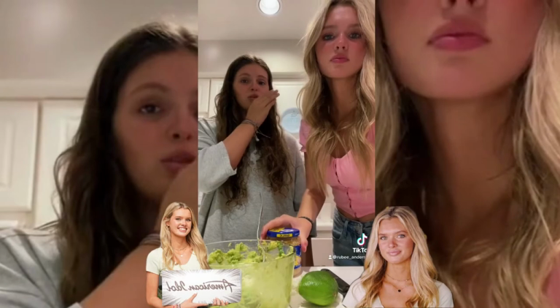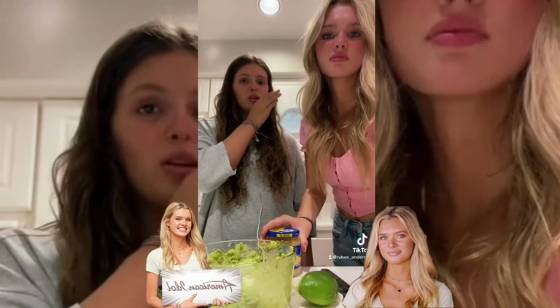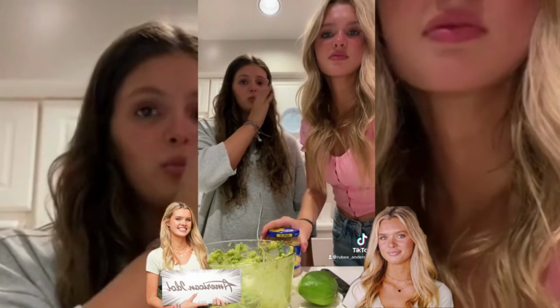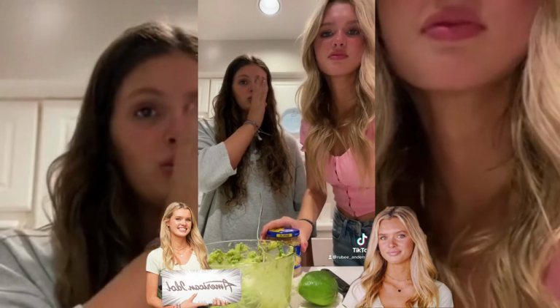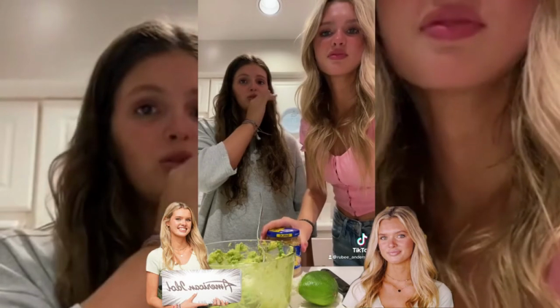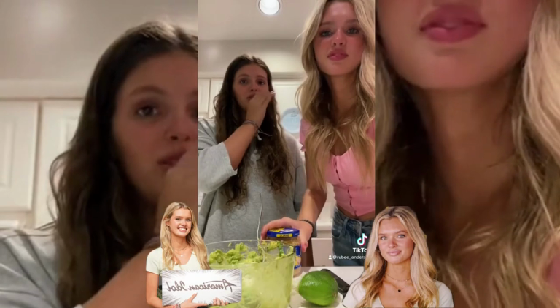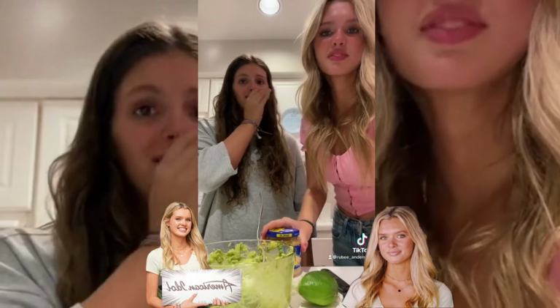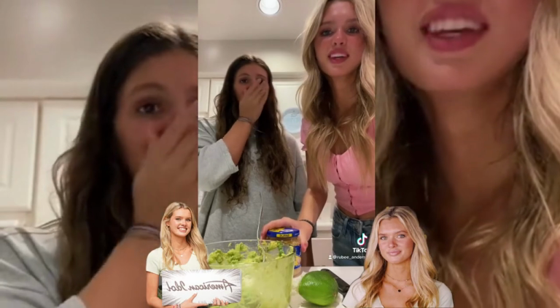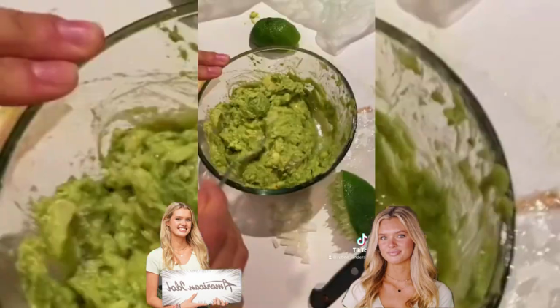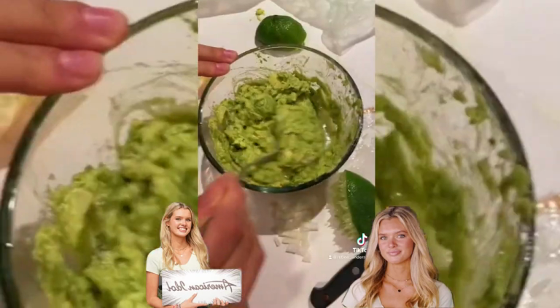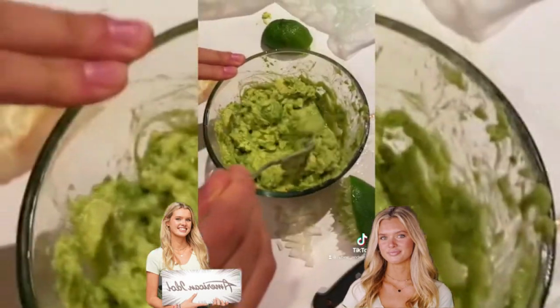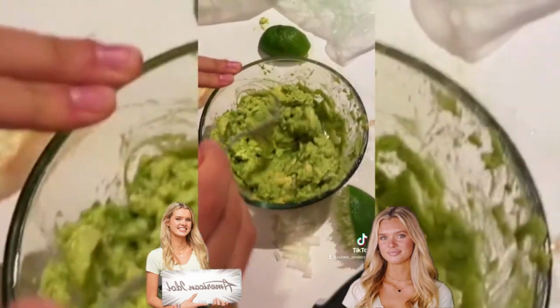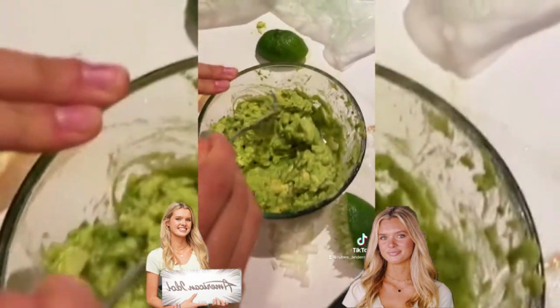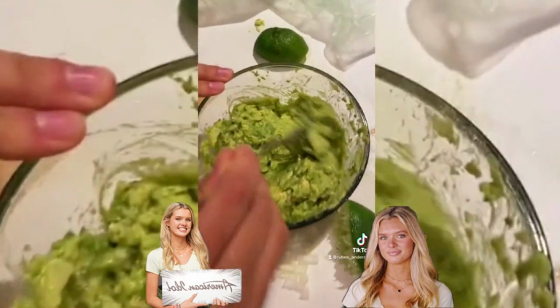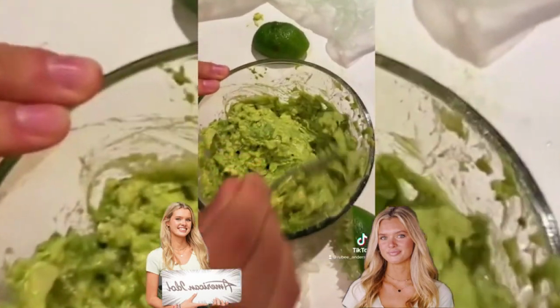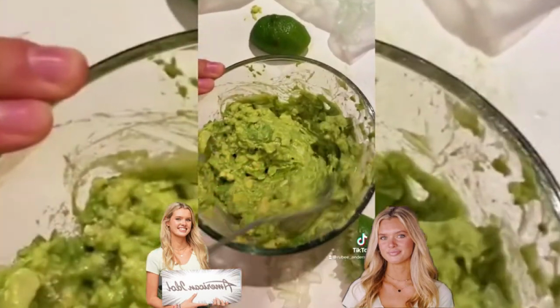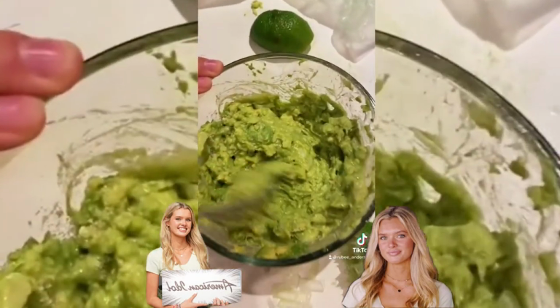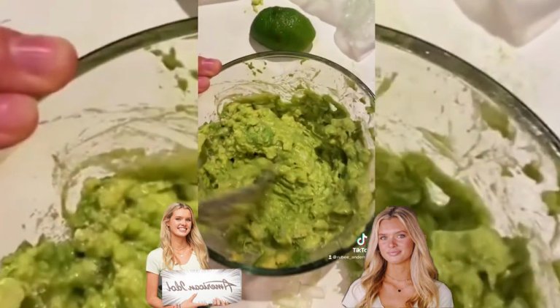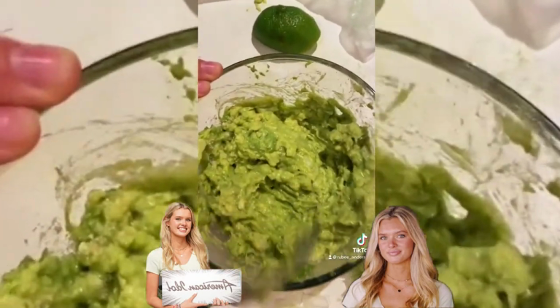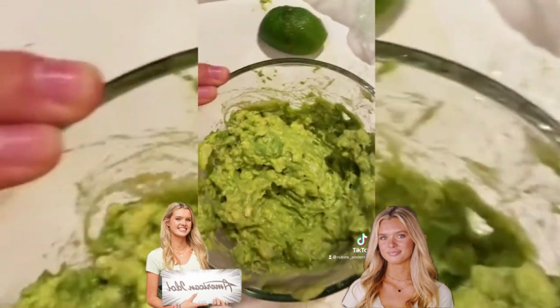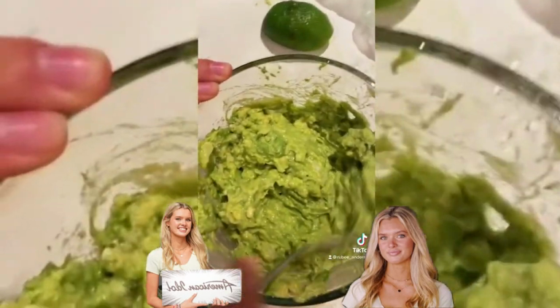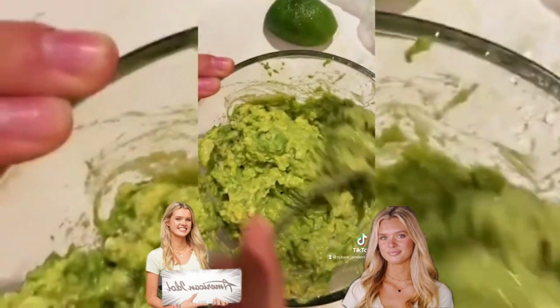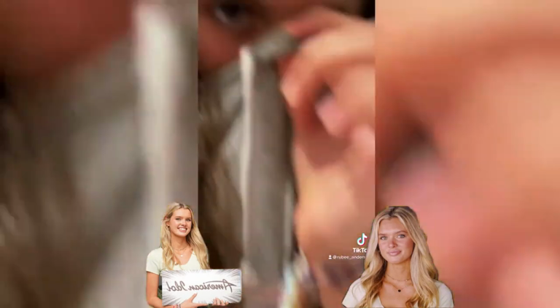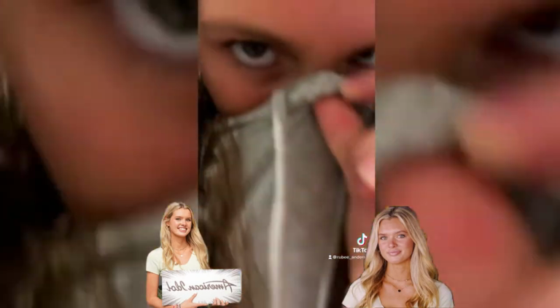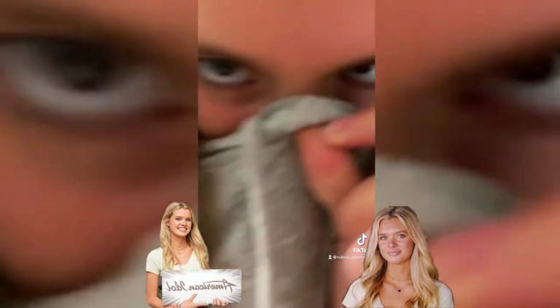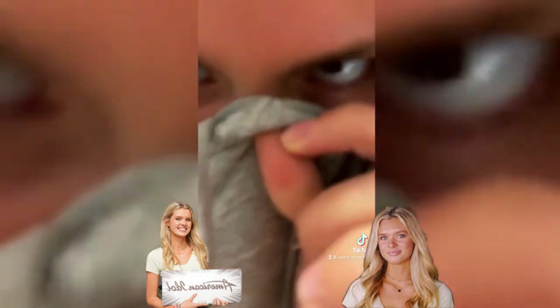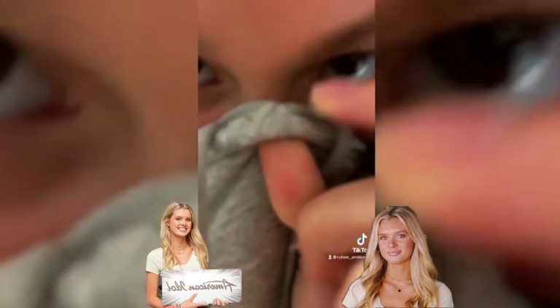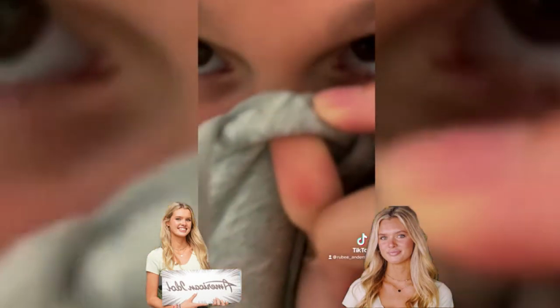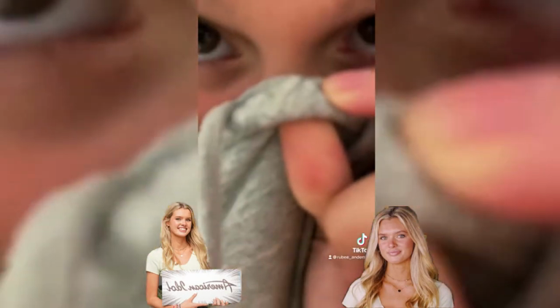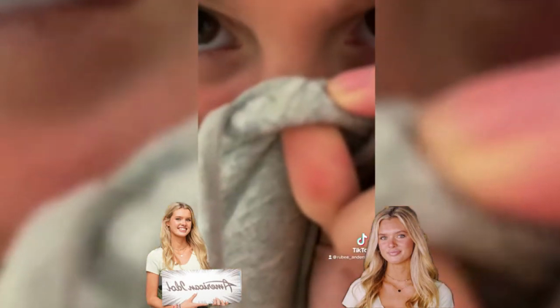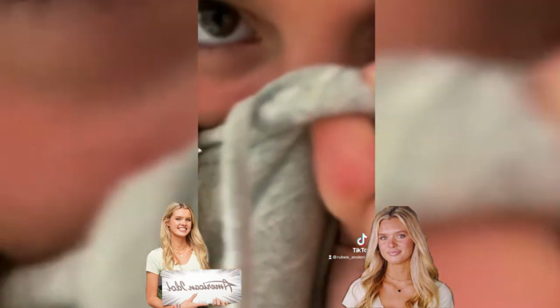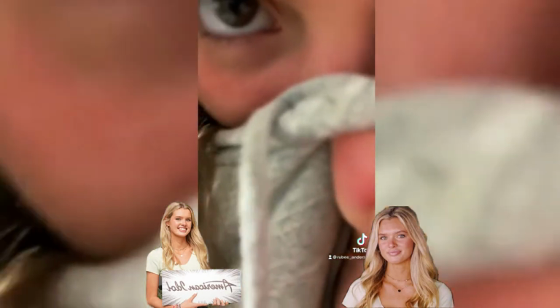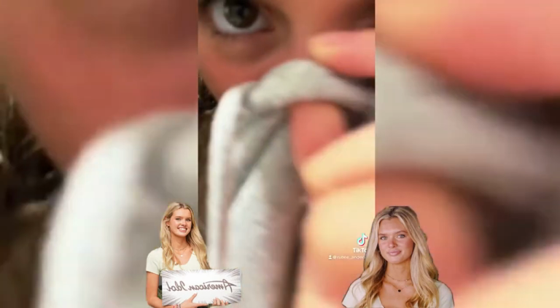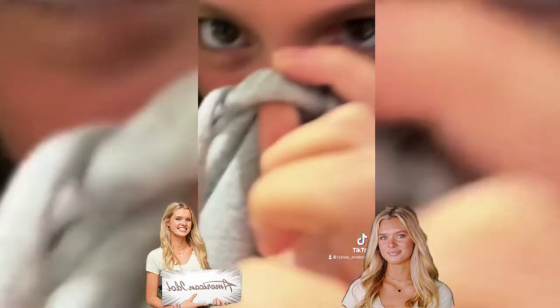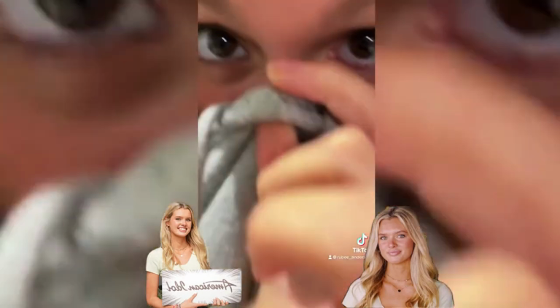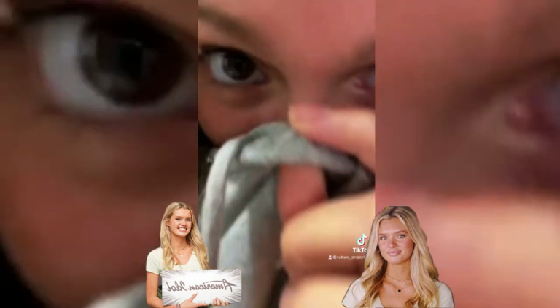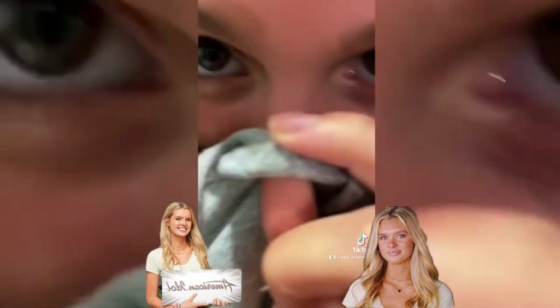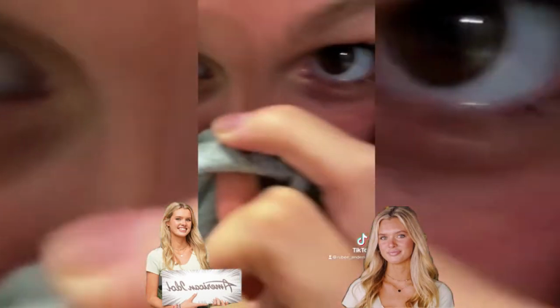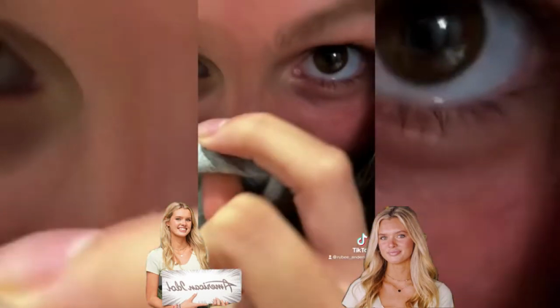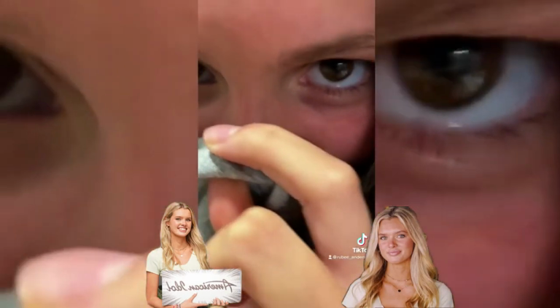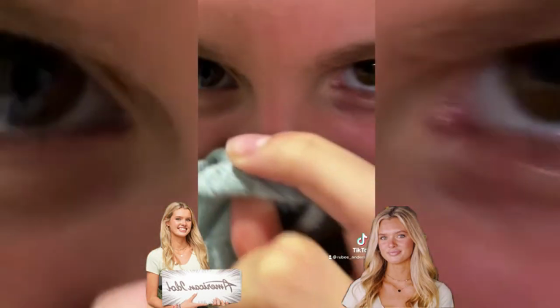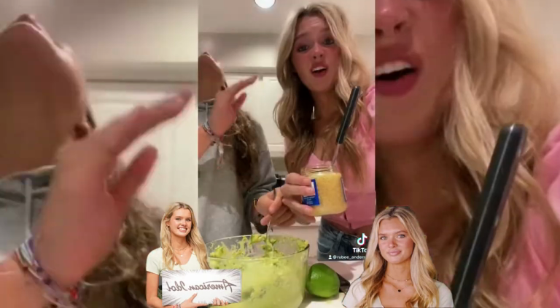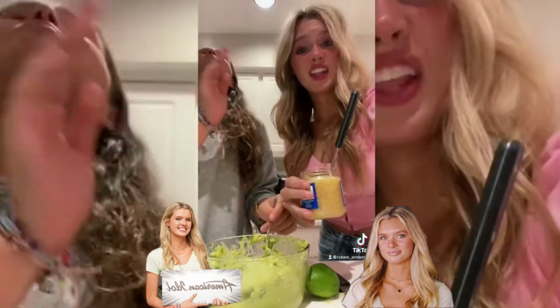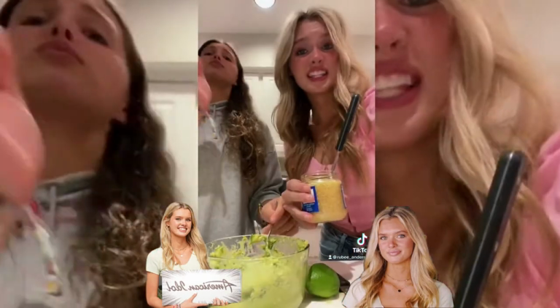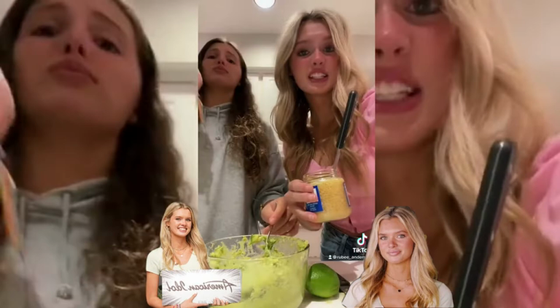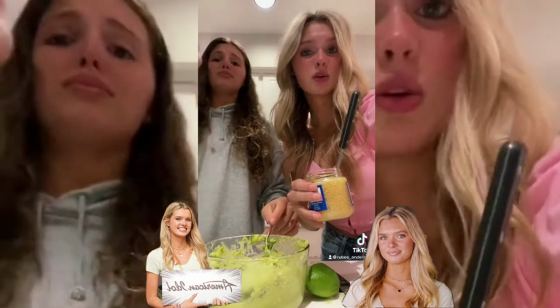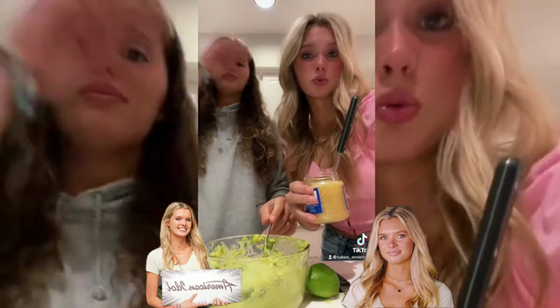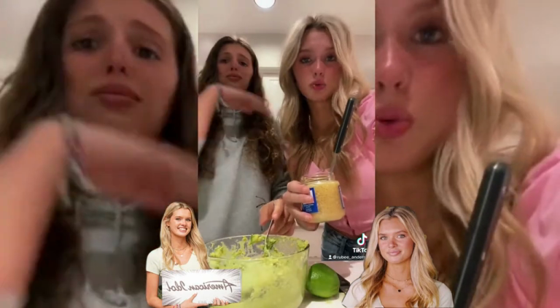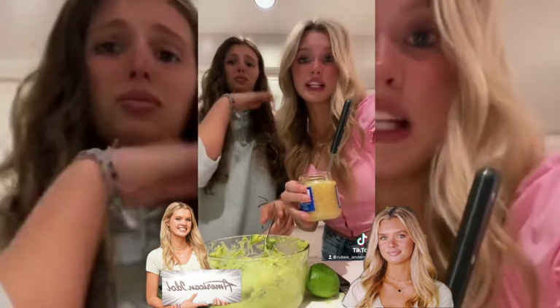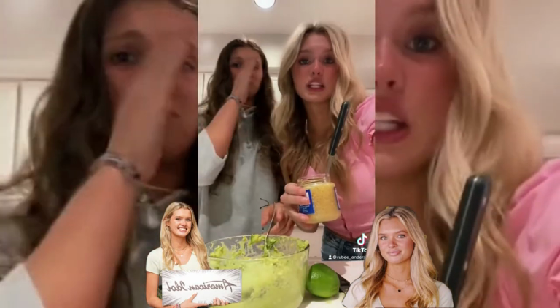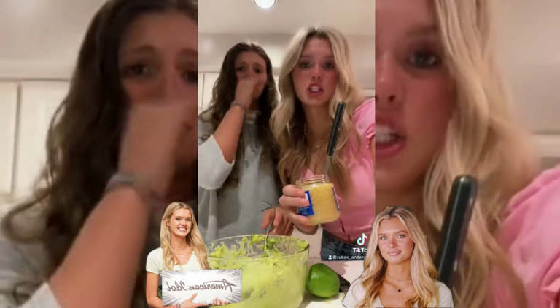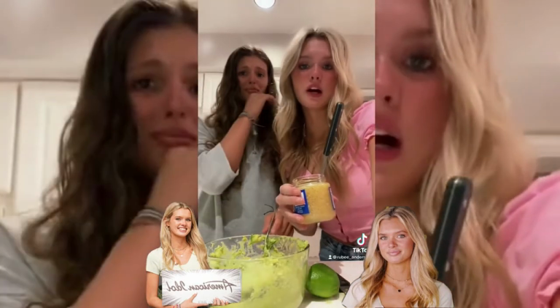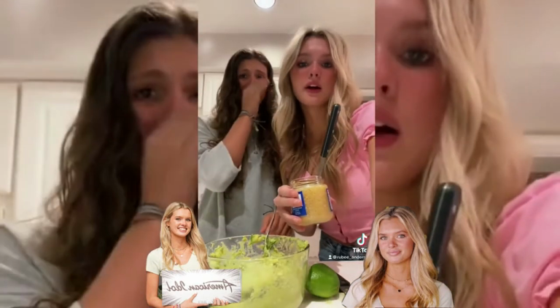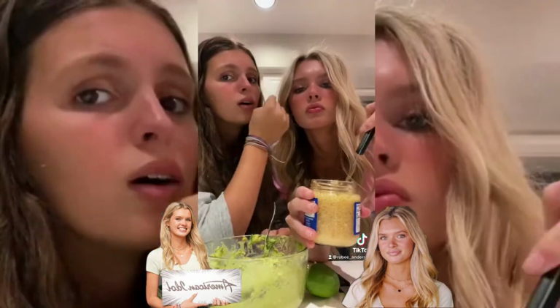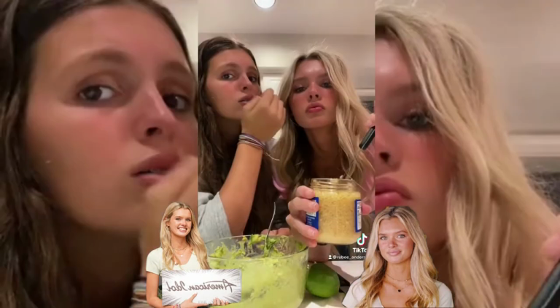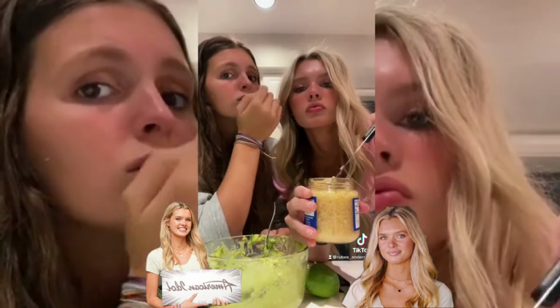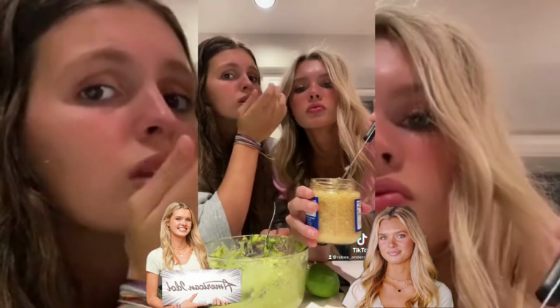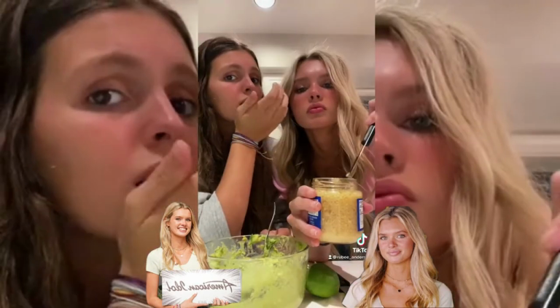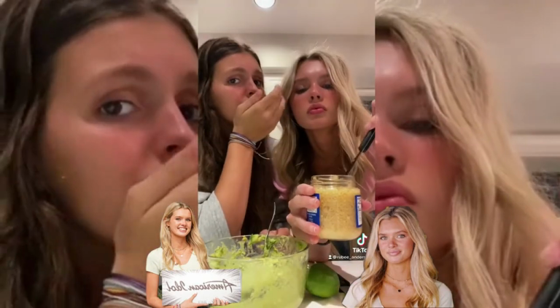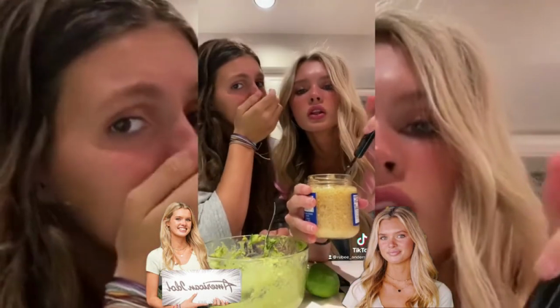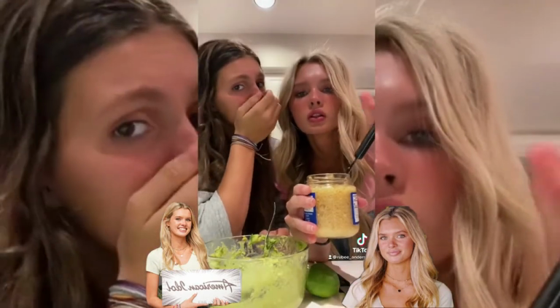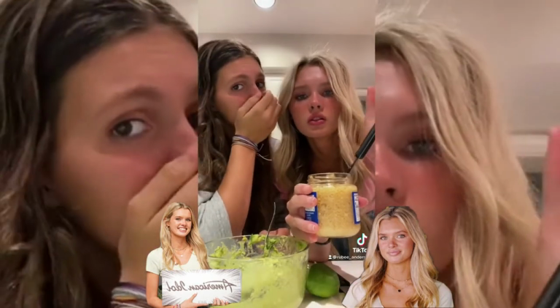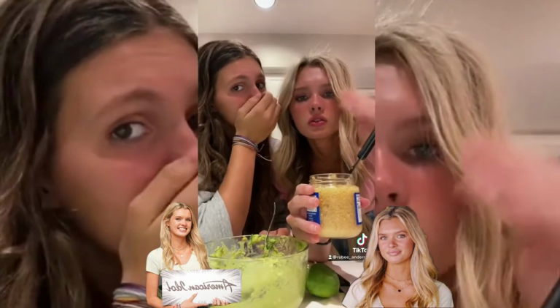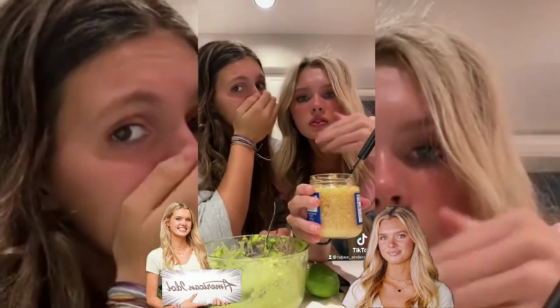It smells like little seeds. Look, we're chunky. We don't want it chunky. This is really strong, that is stinking.